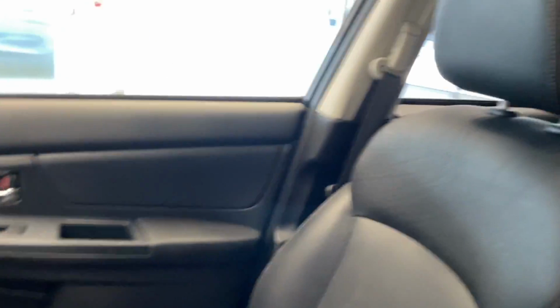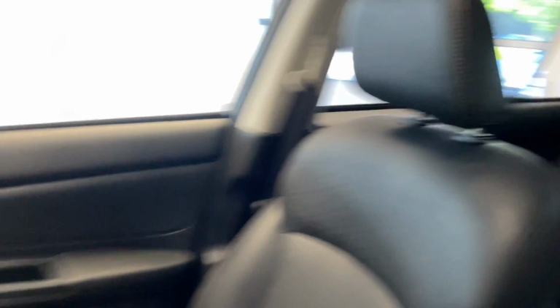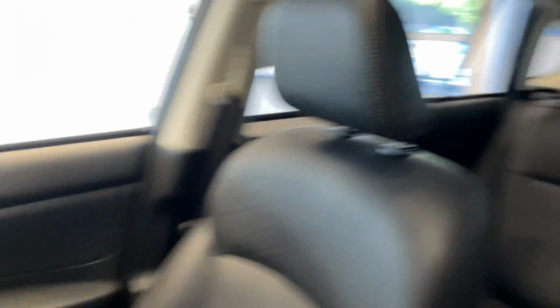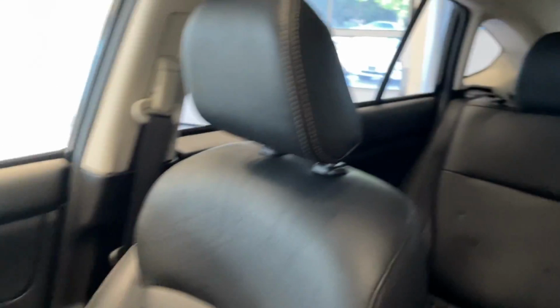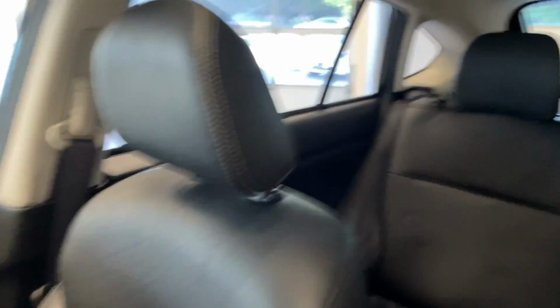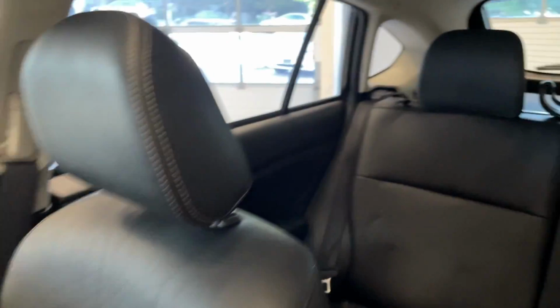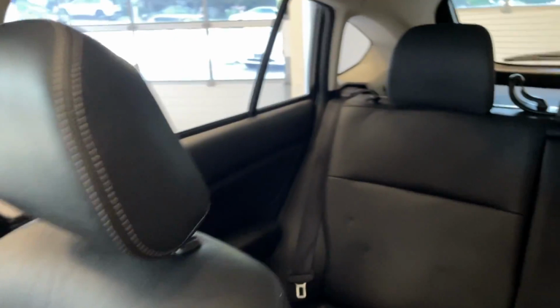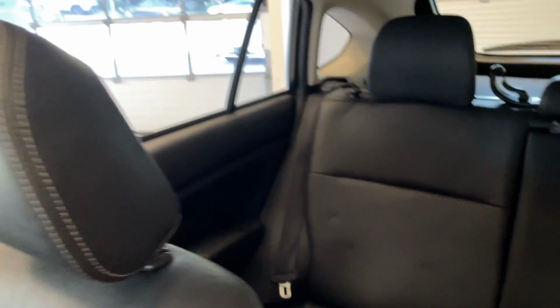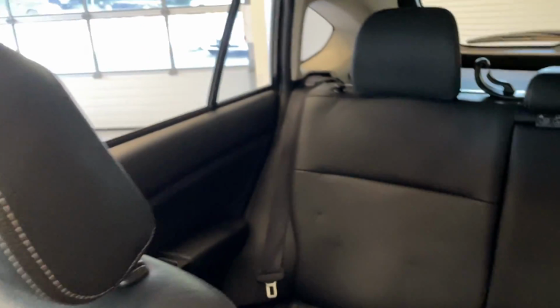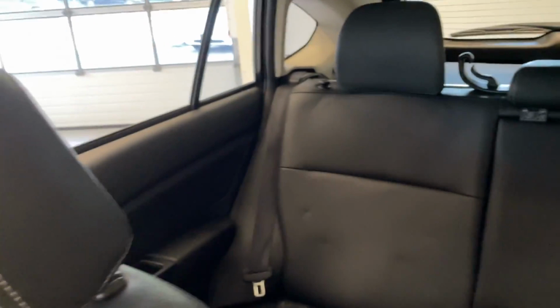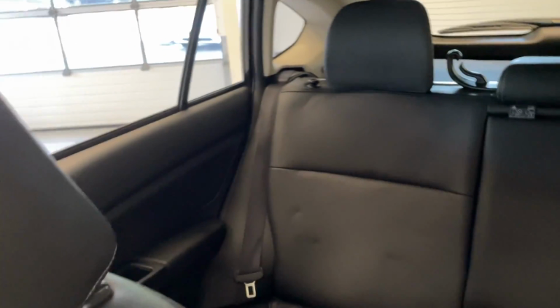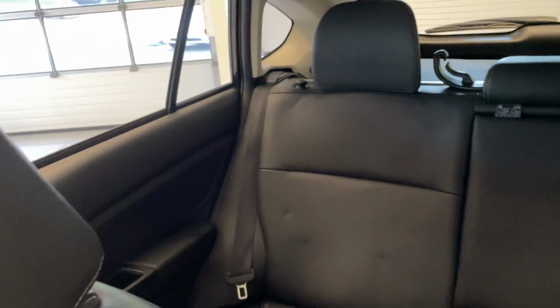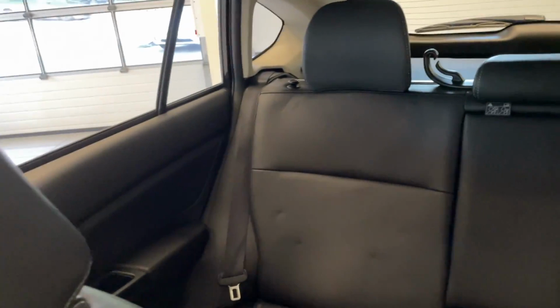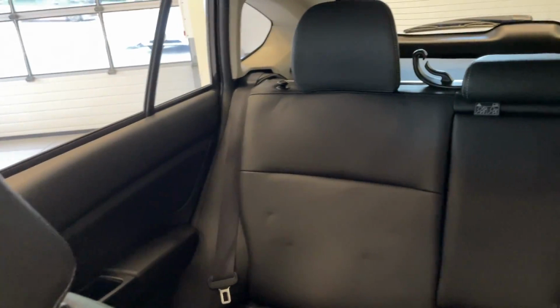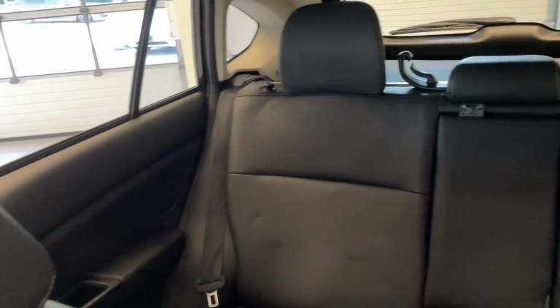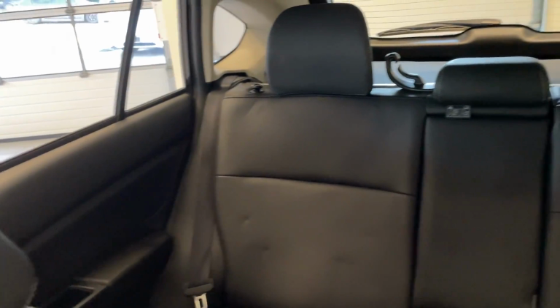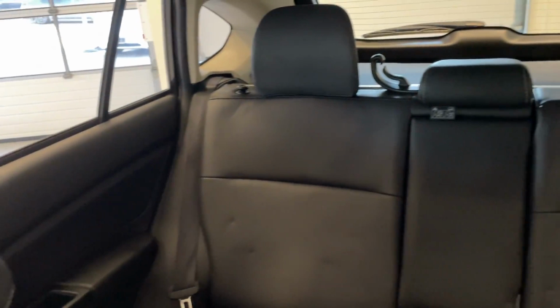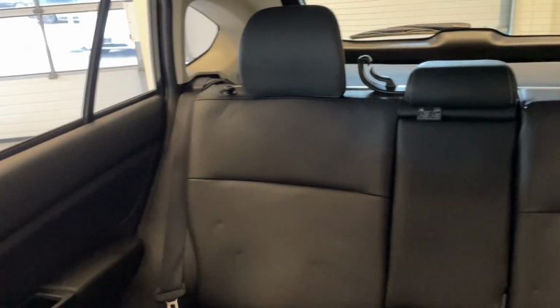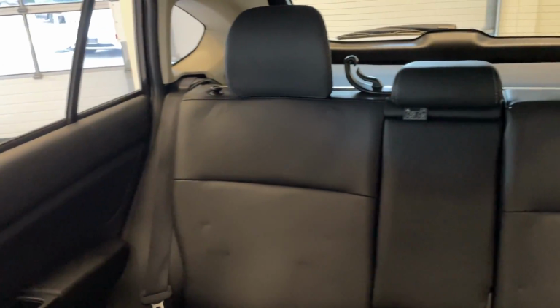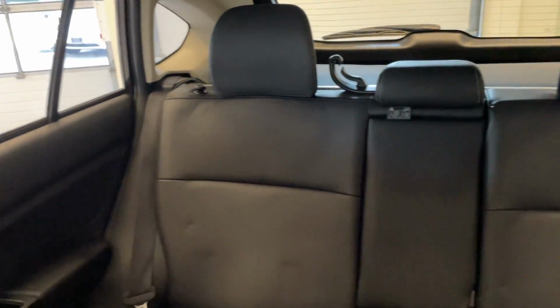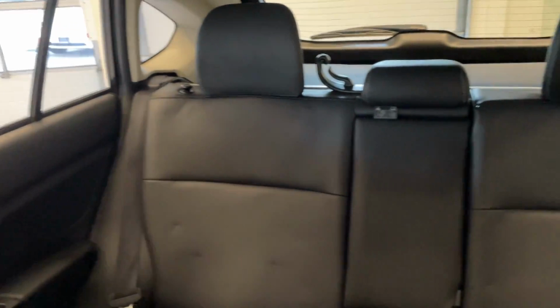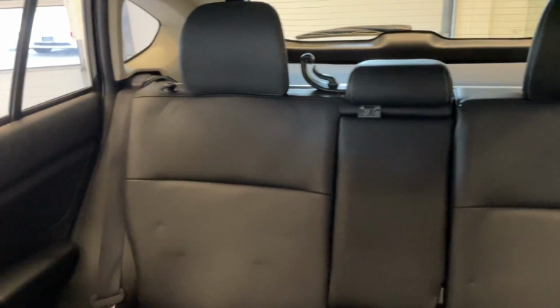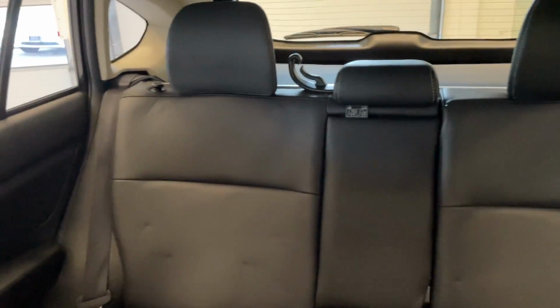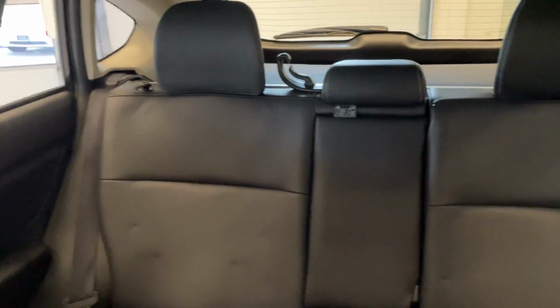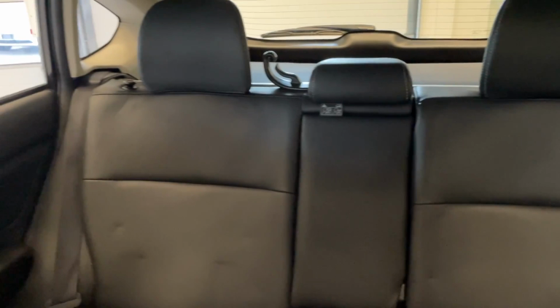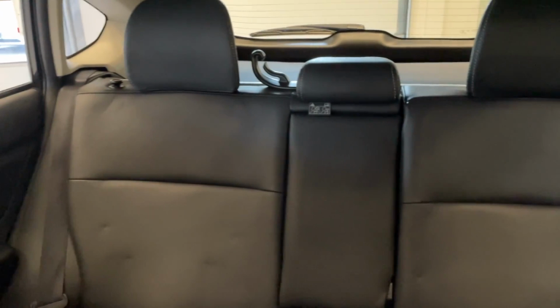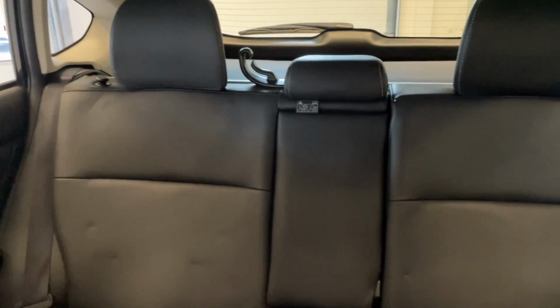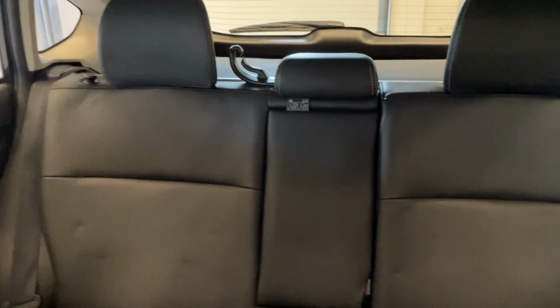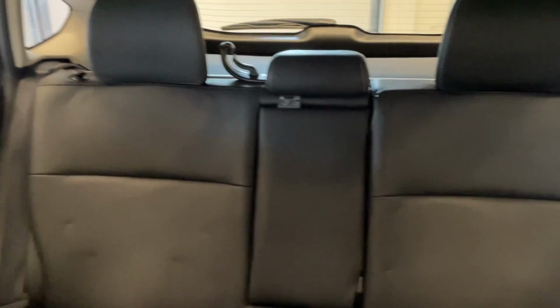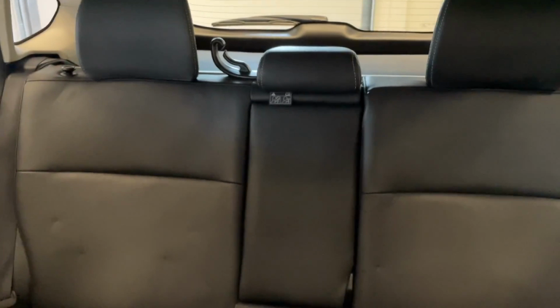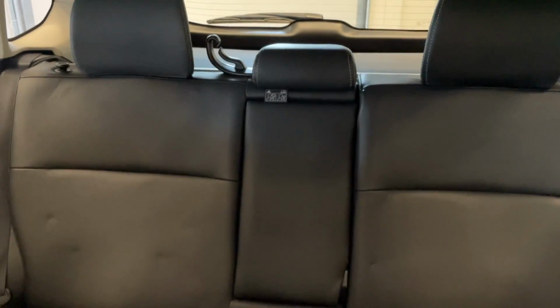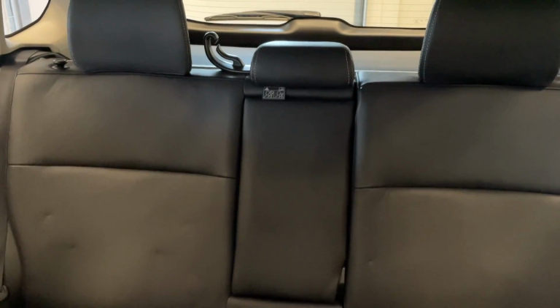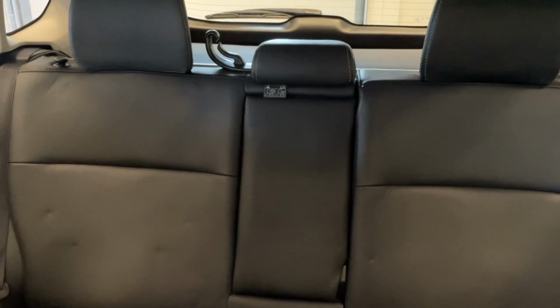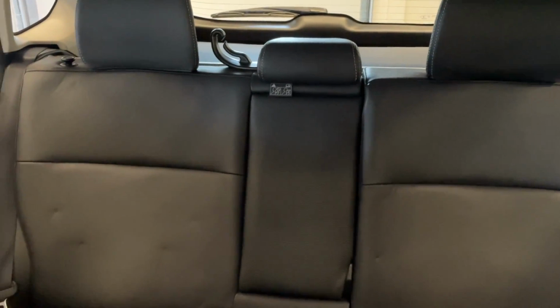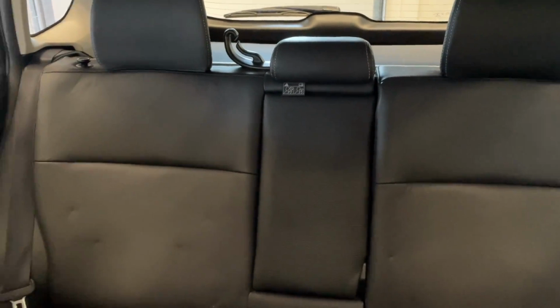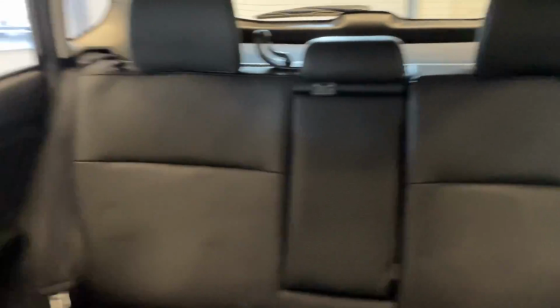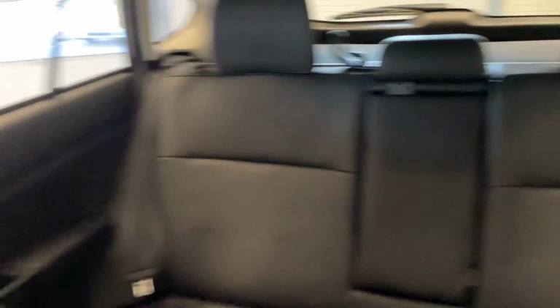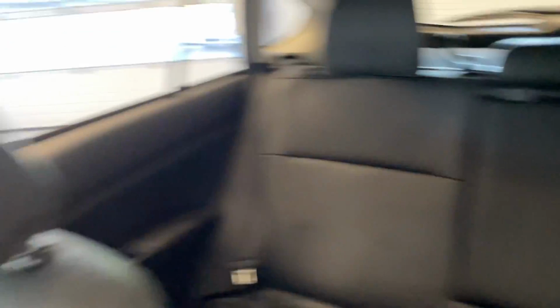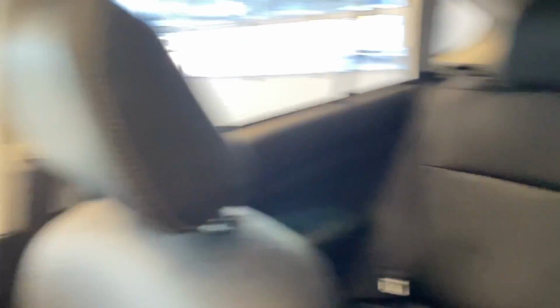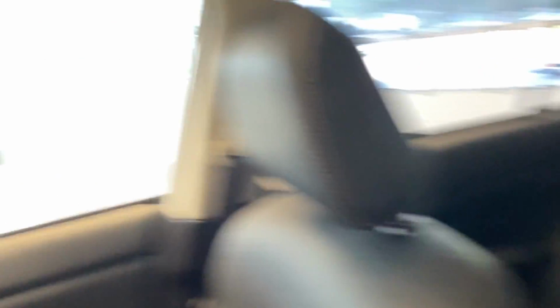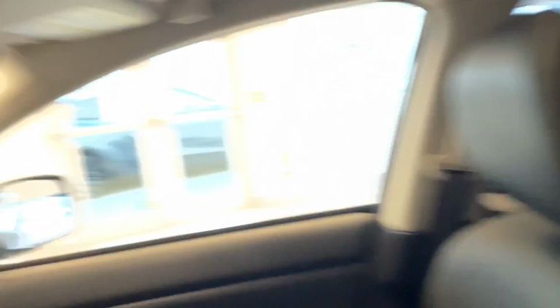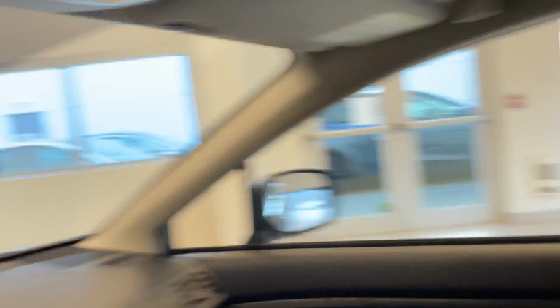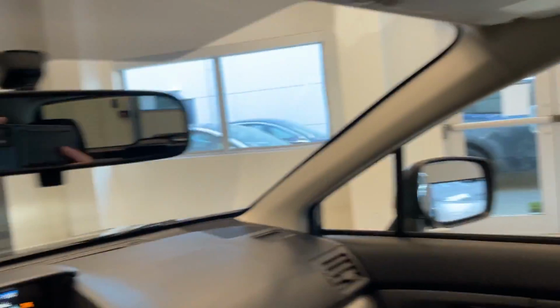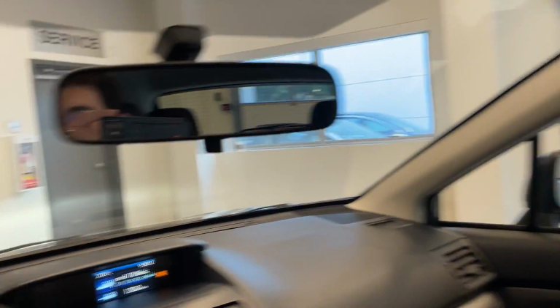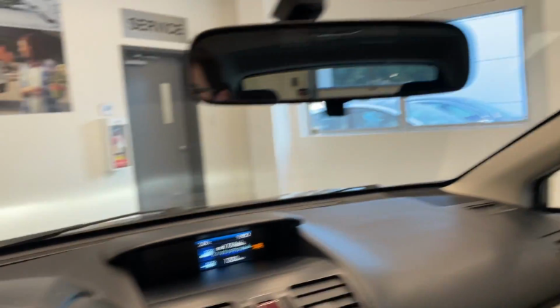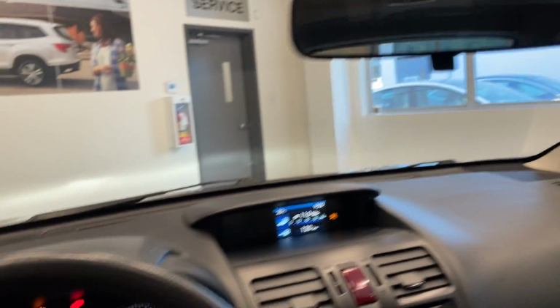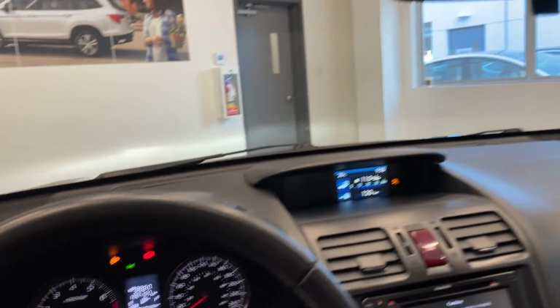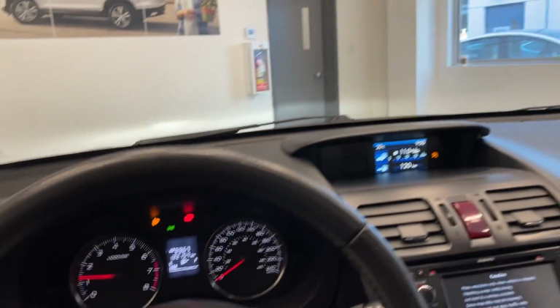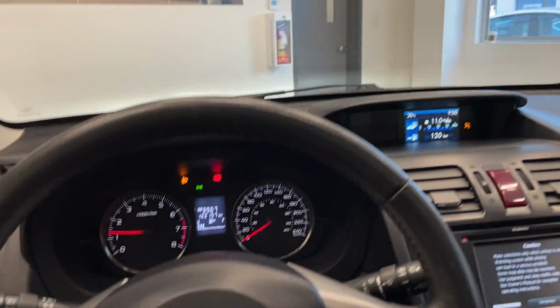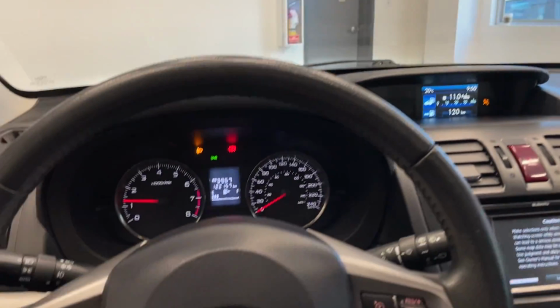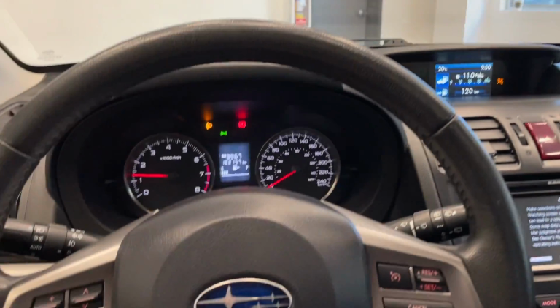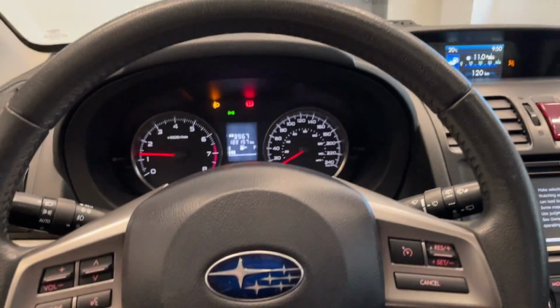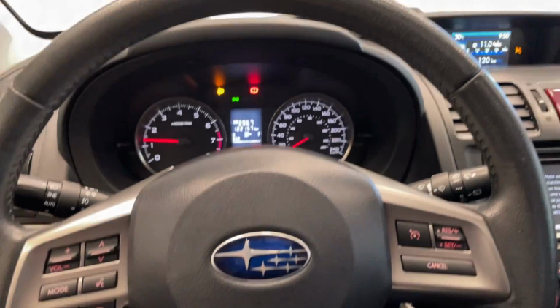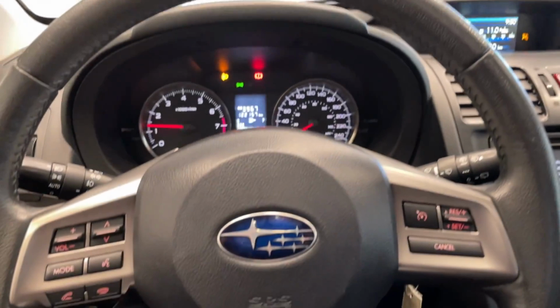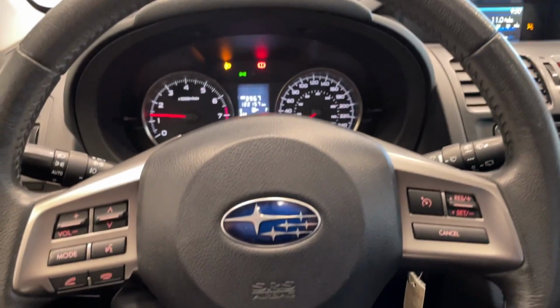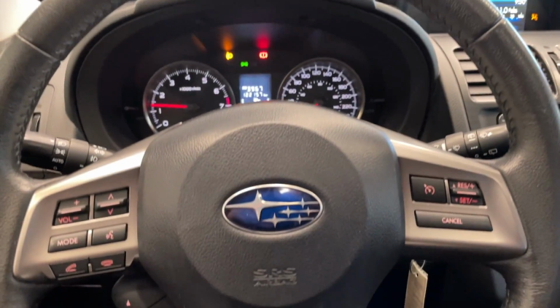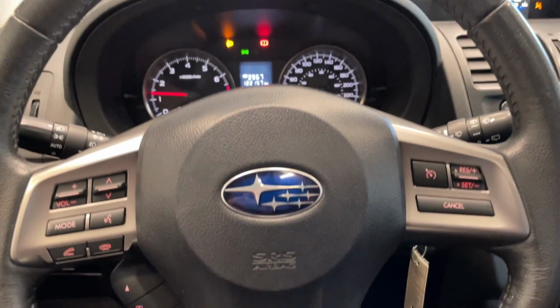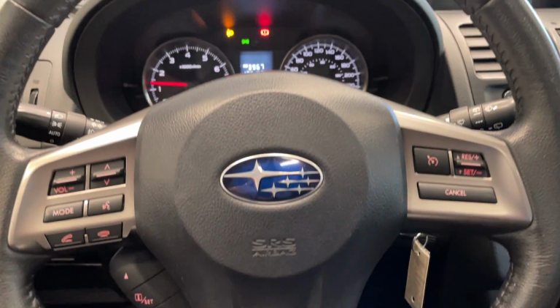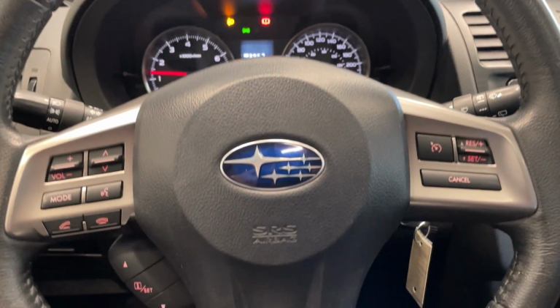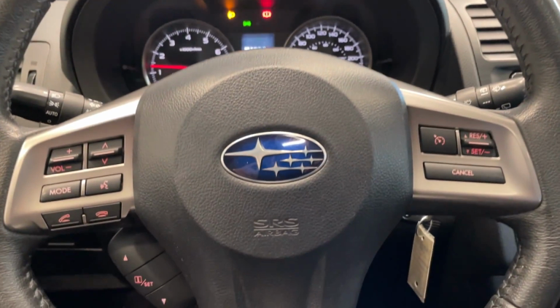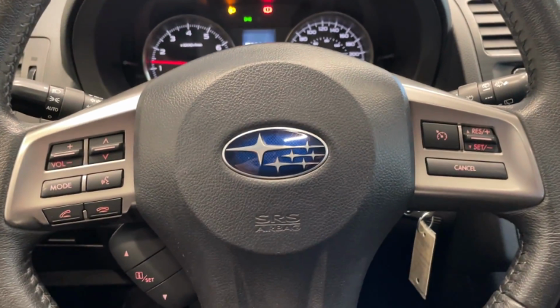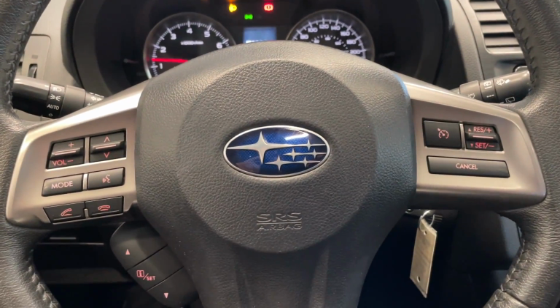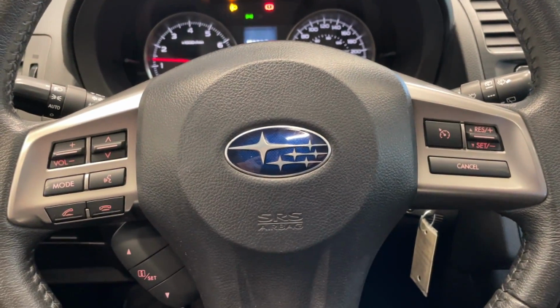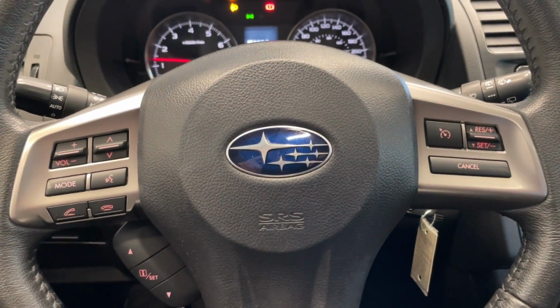Moving towards the back, there's lots of space in the rear seats. Come down and take a look at this vehicle today at Destination Honda Burnaby.